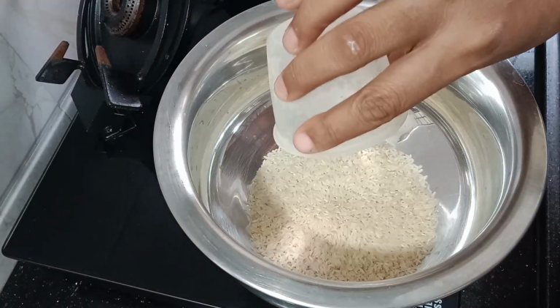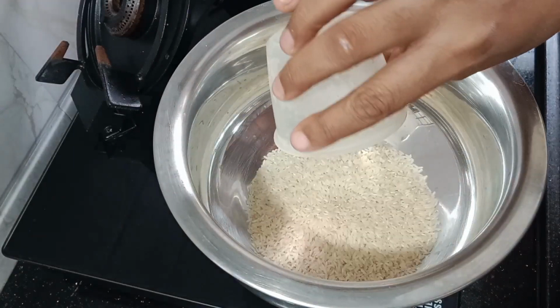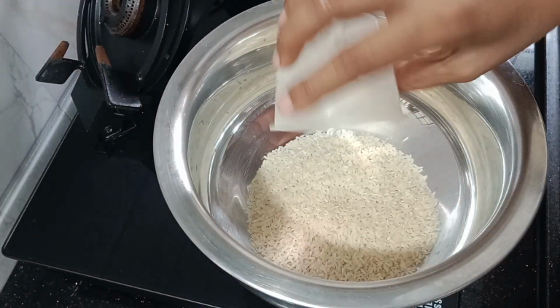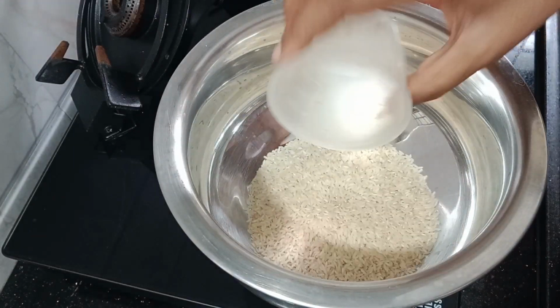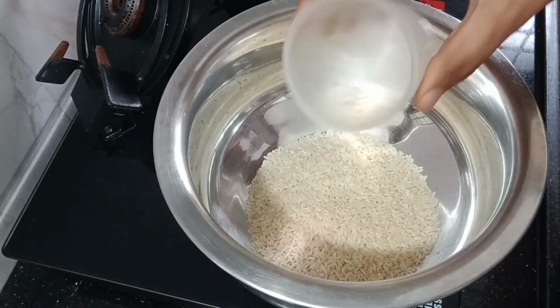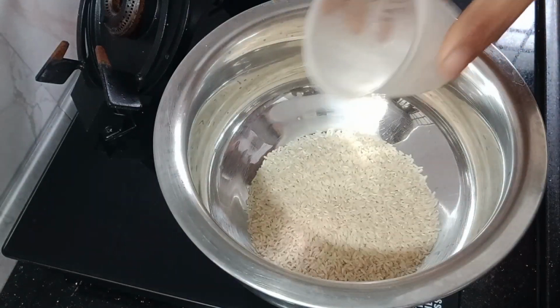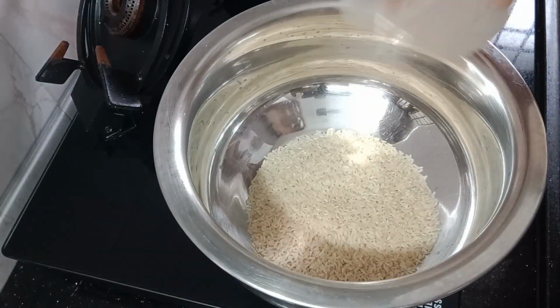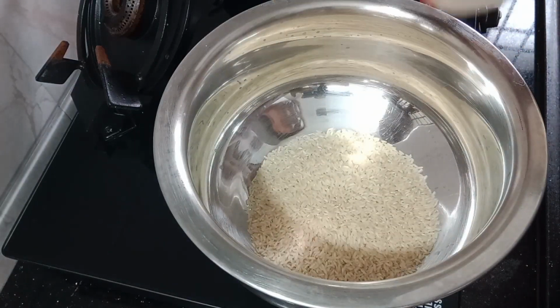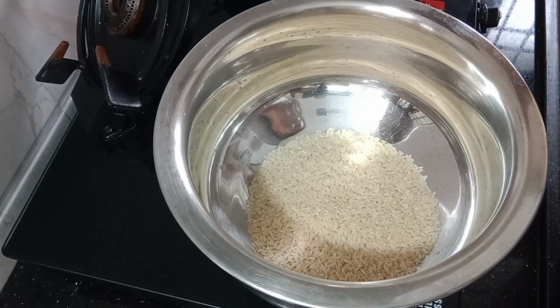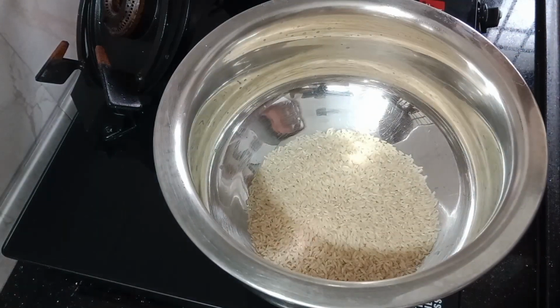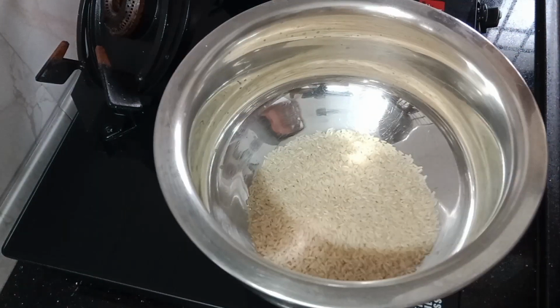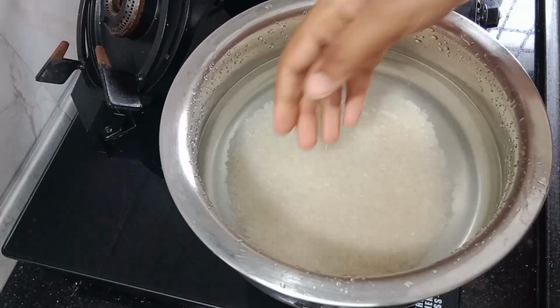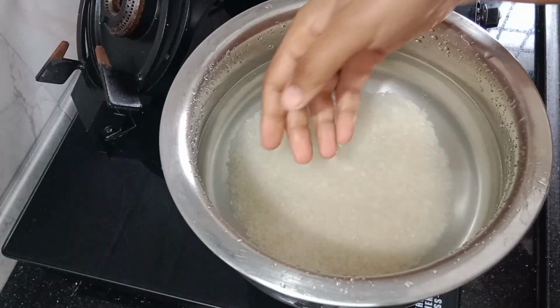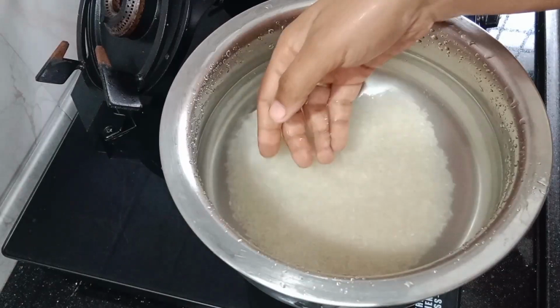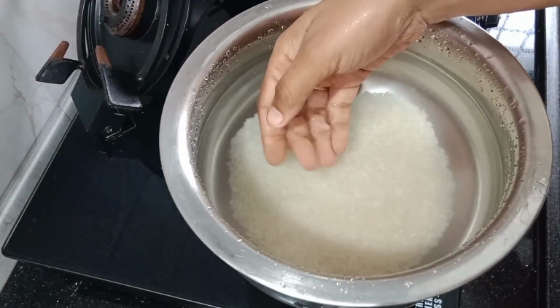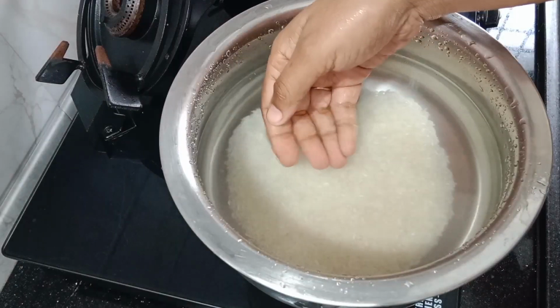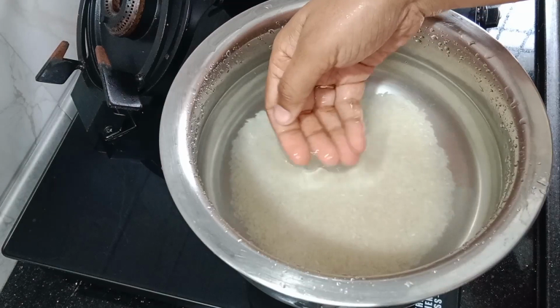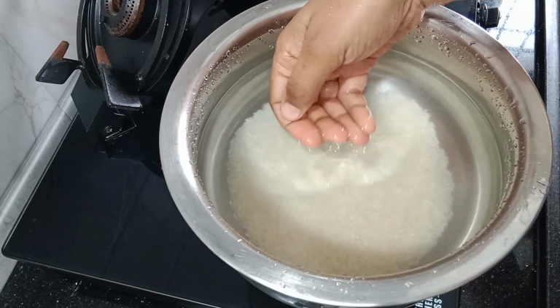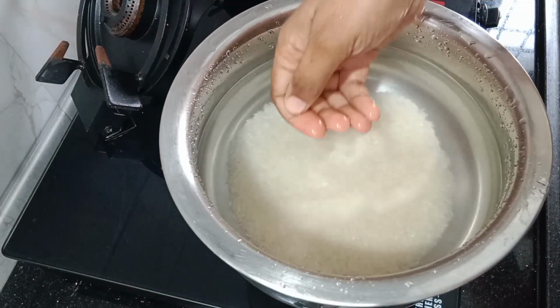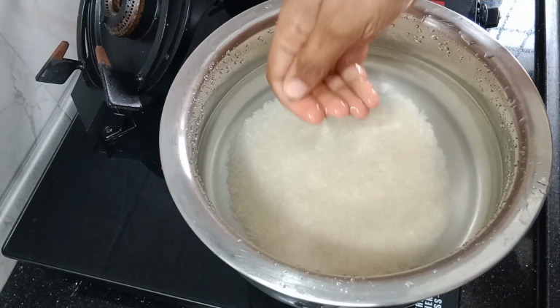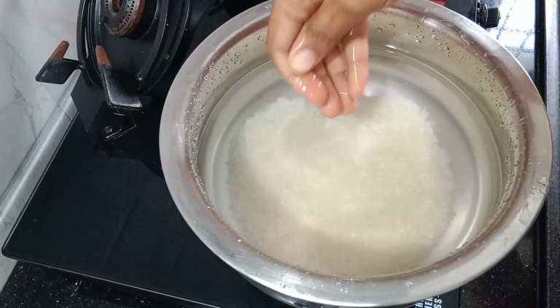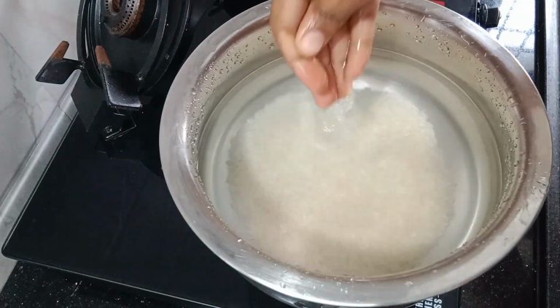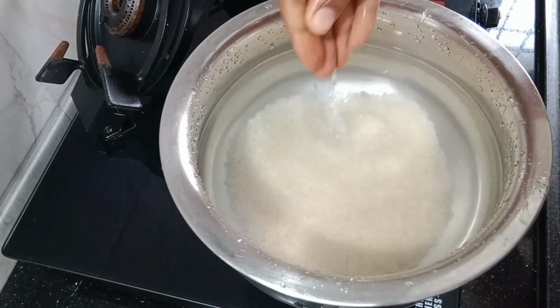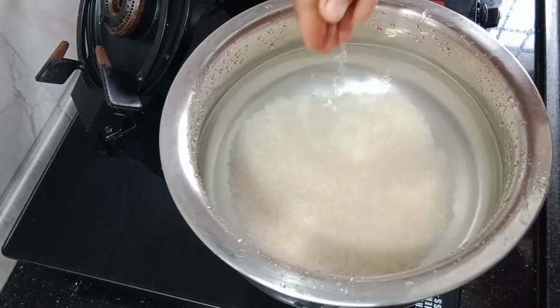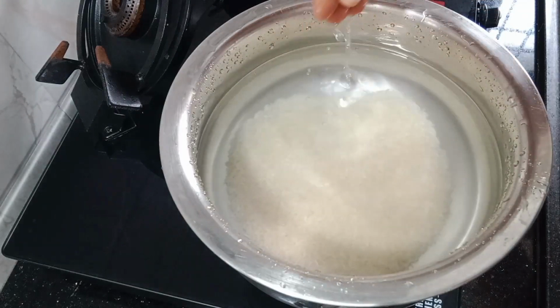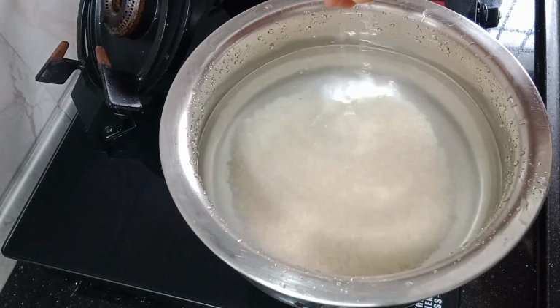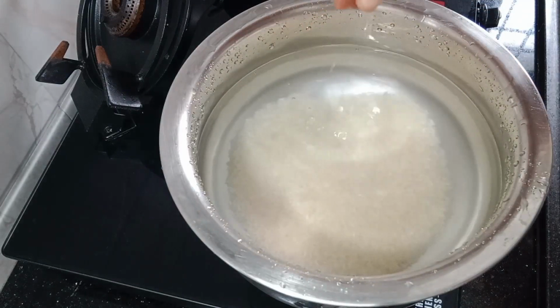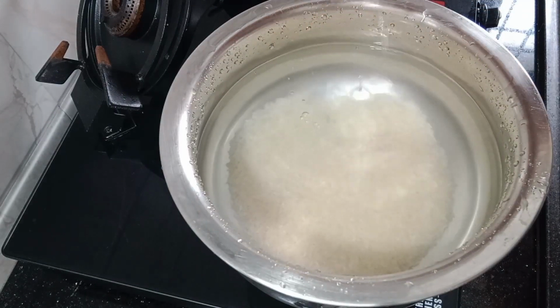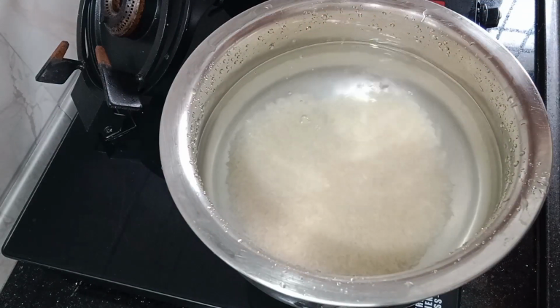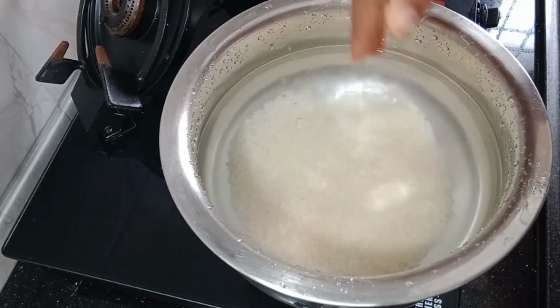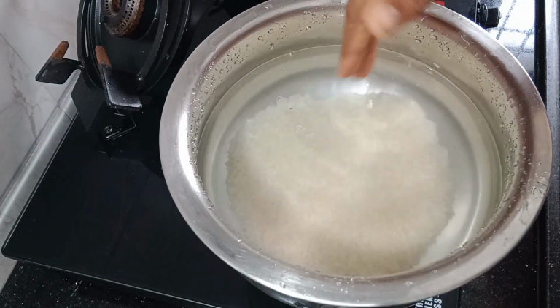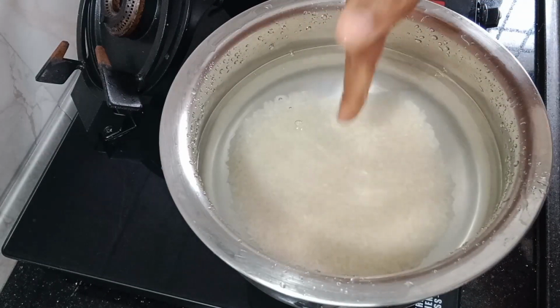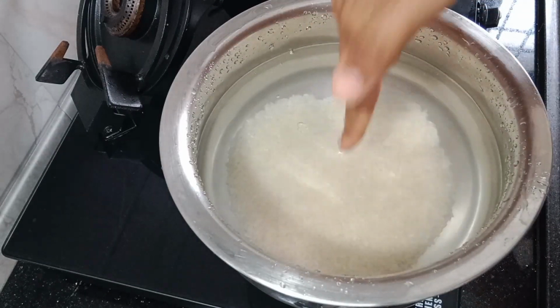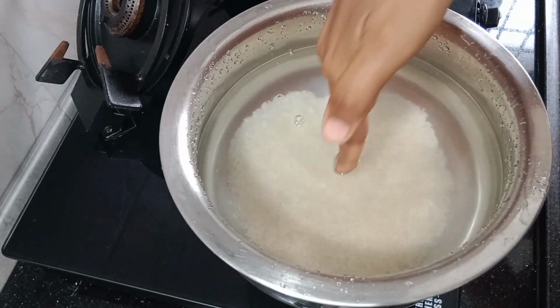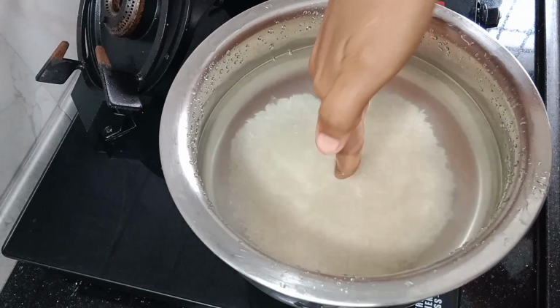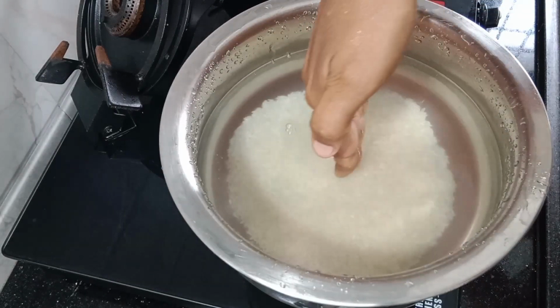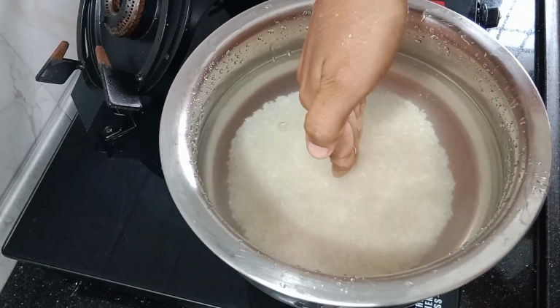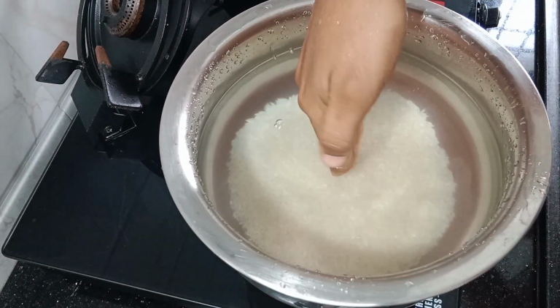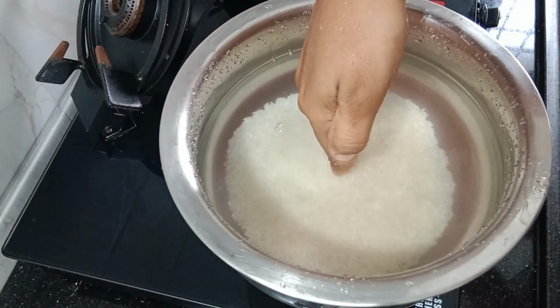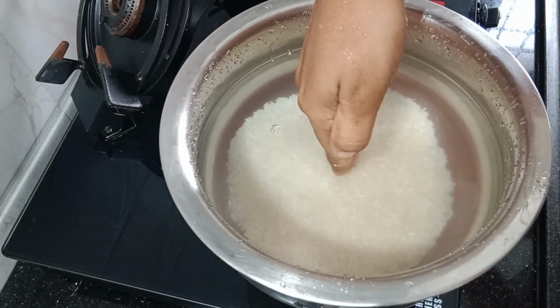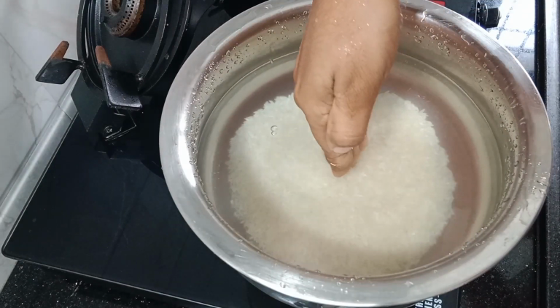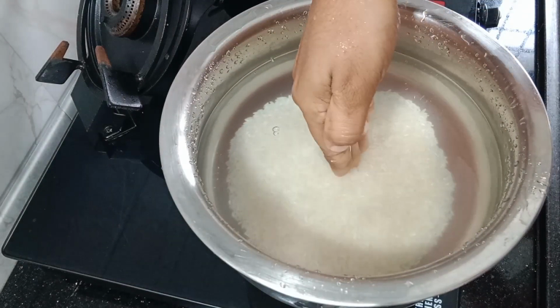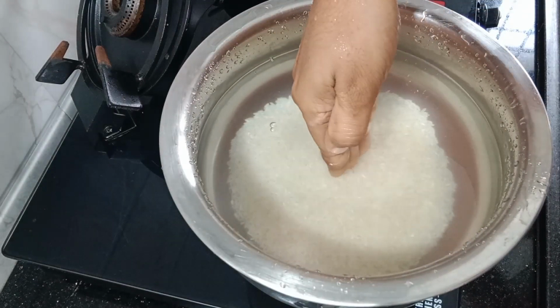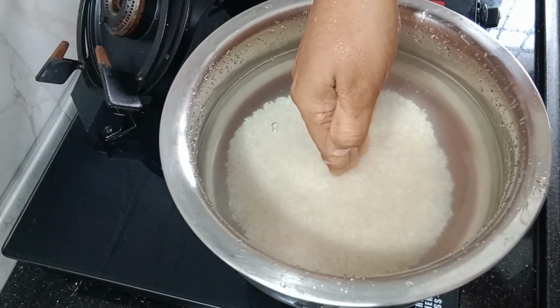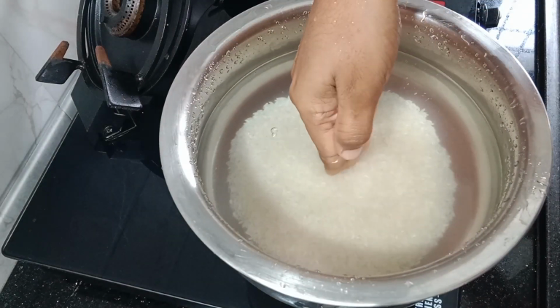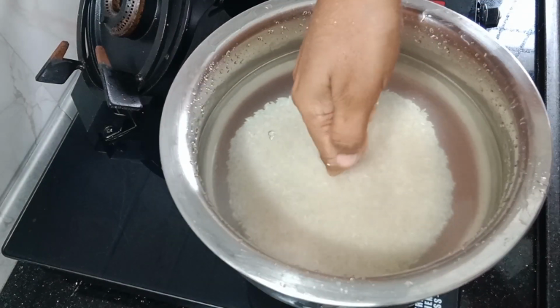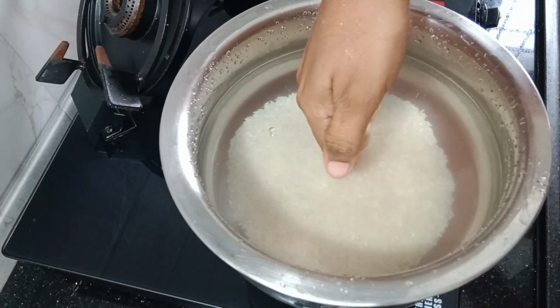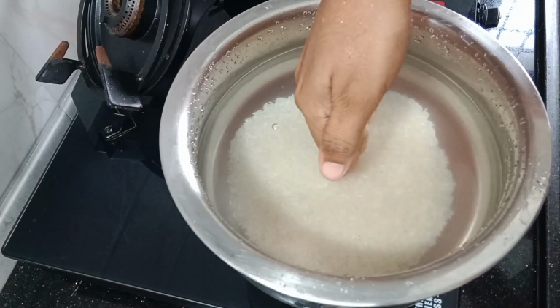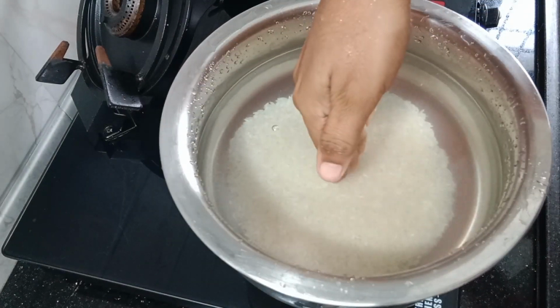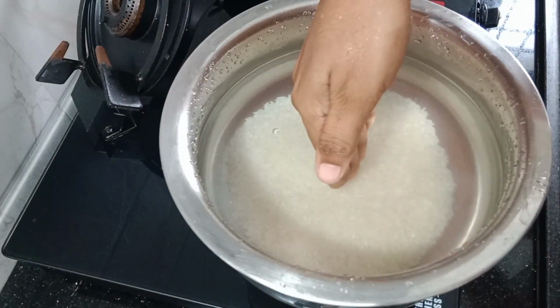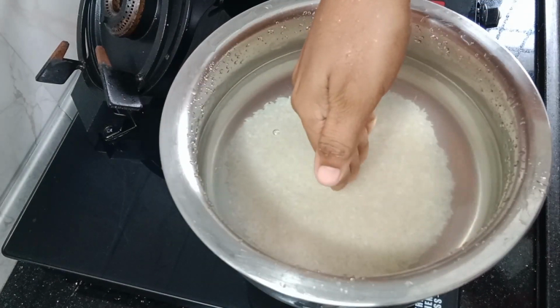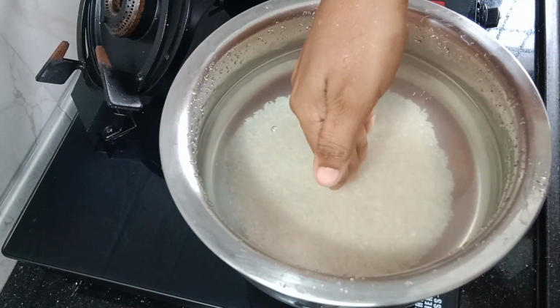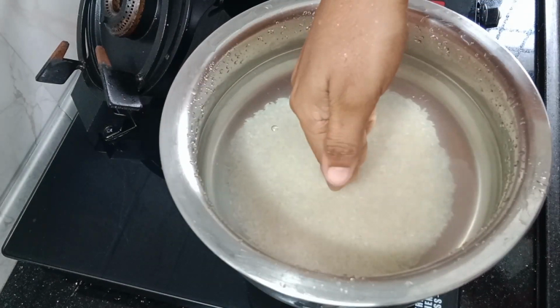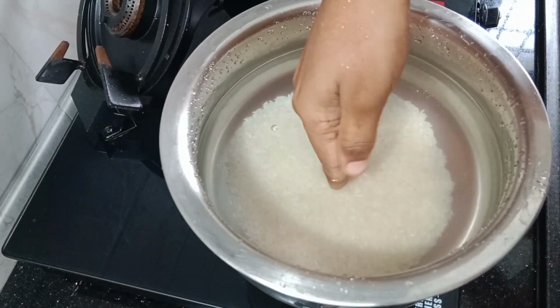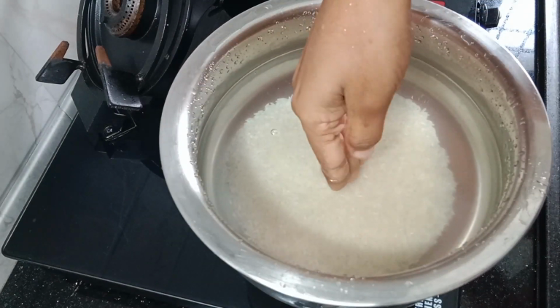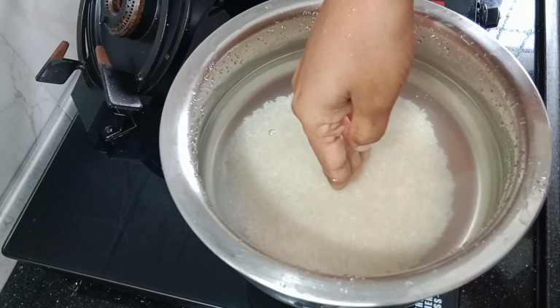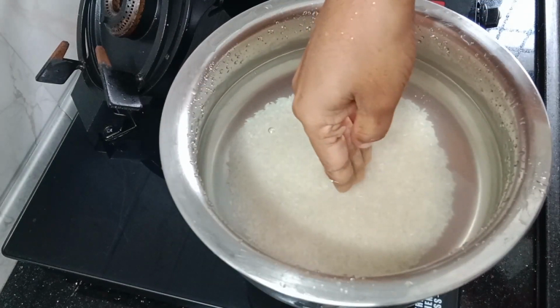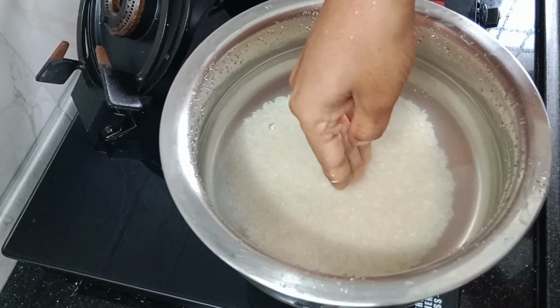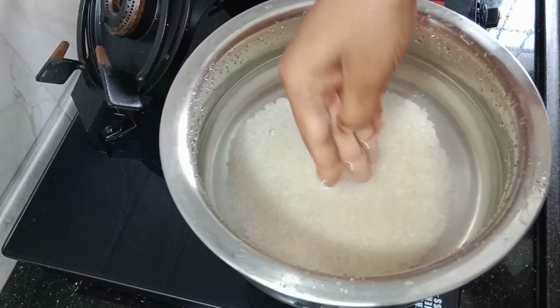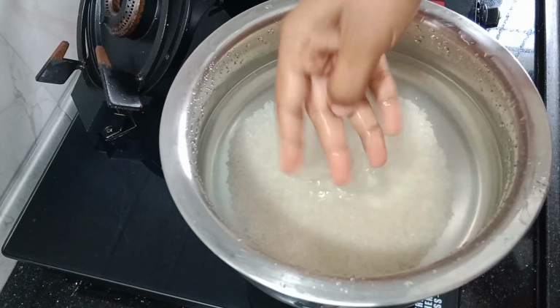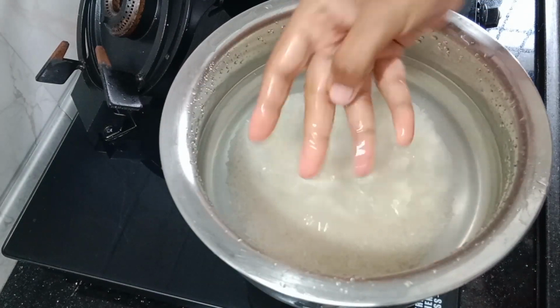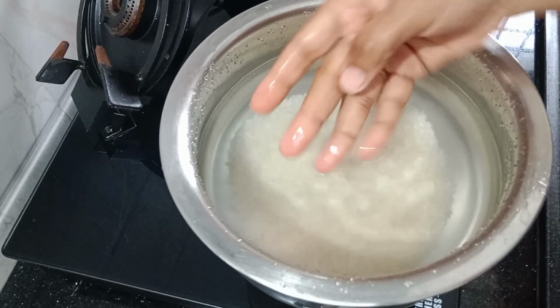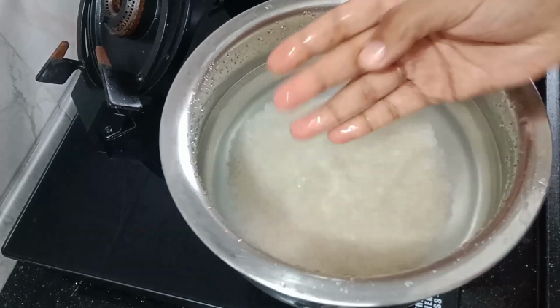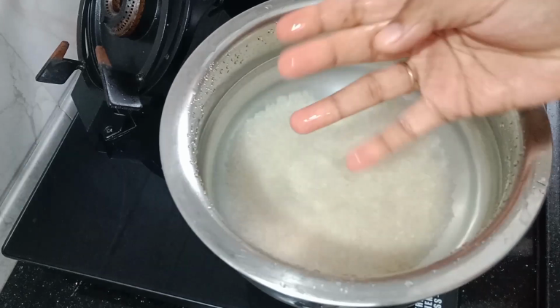I am going to add 1 cup of BMI. I am going to add water.